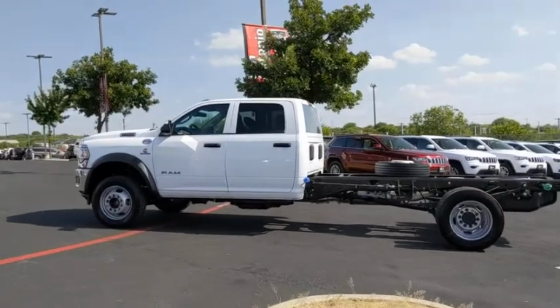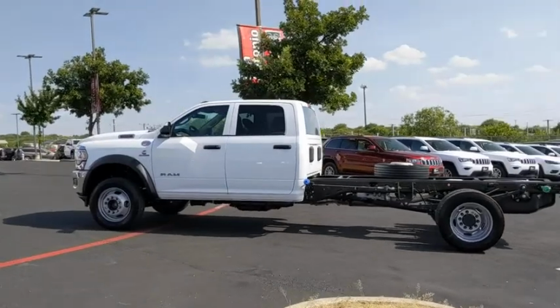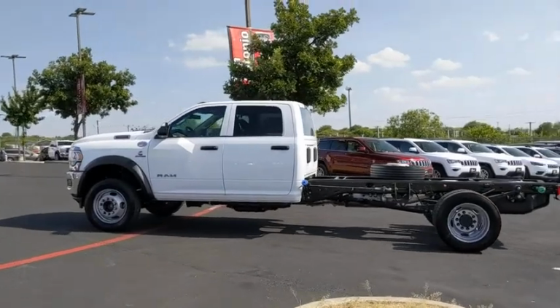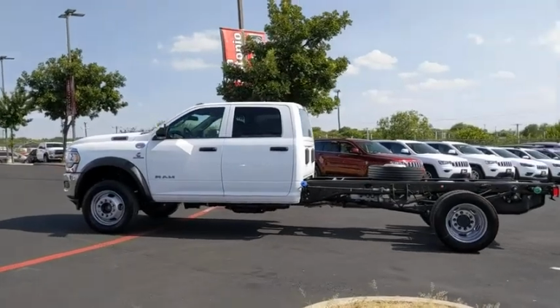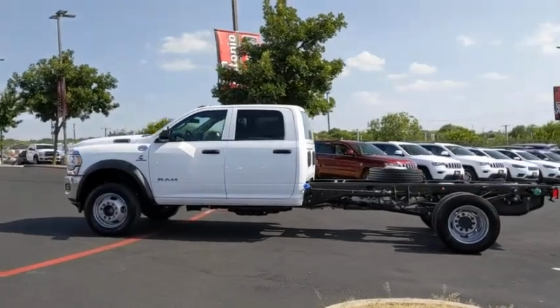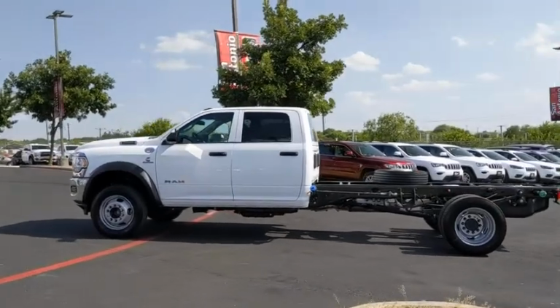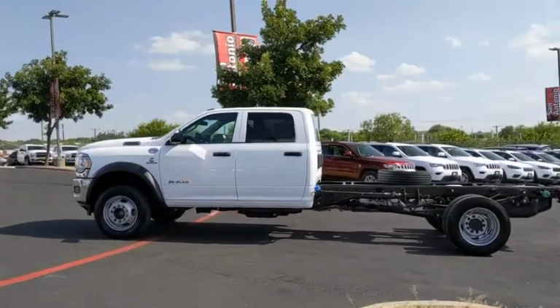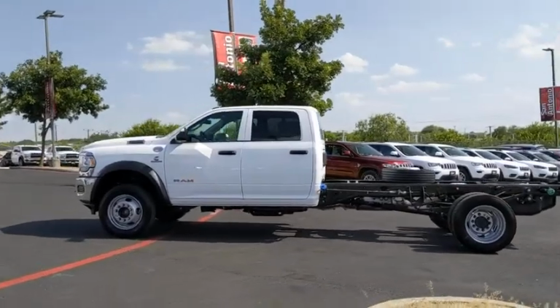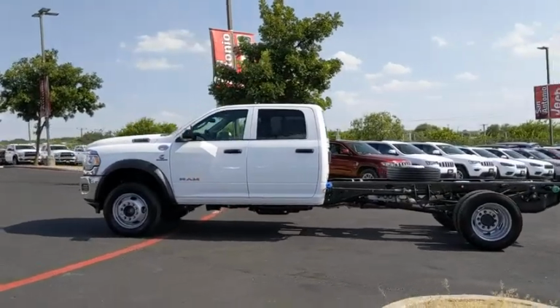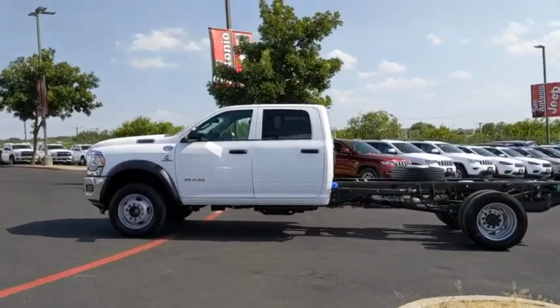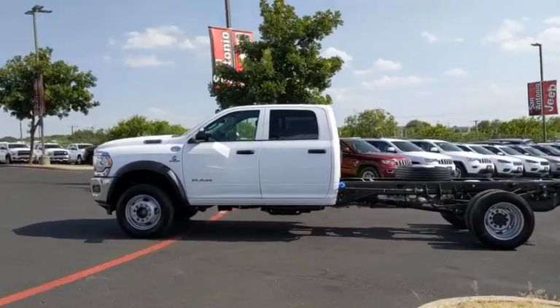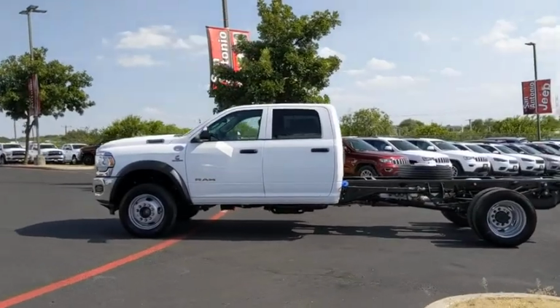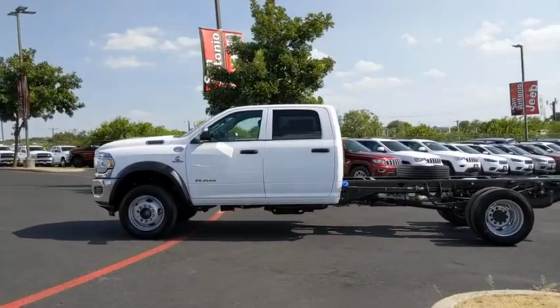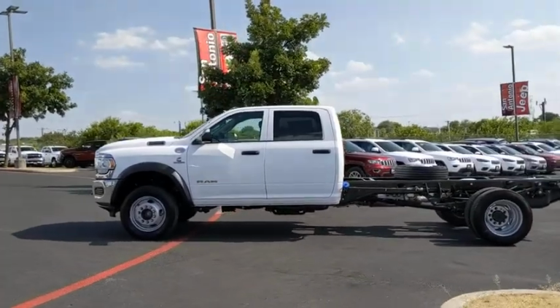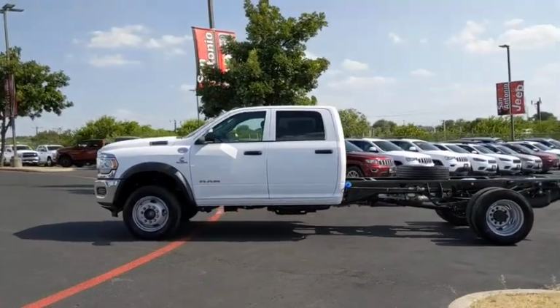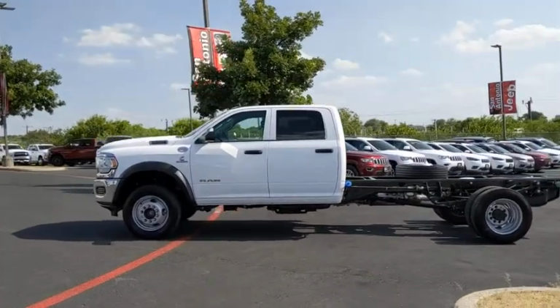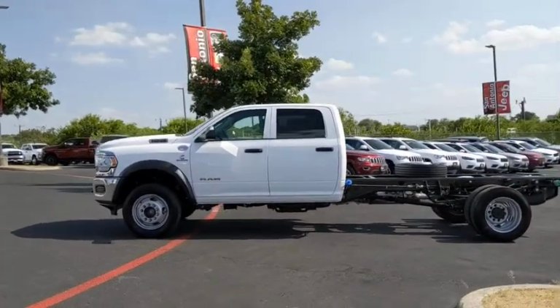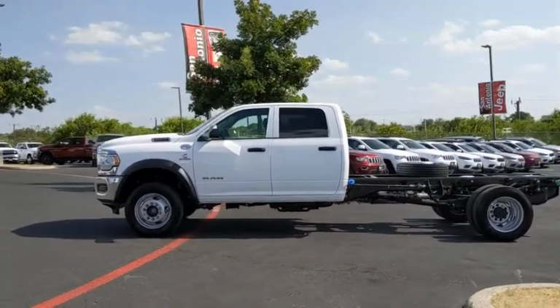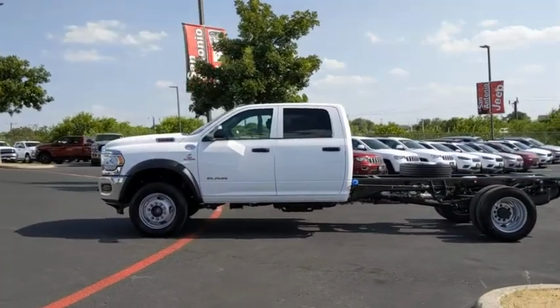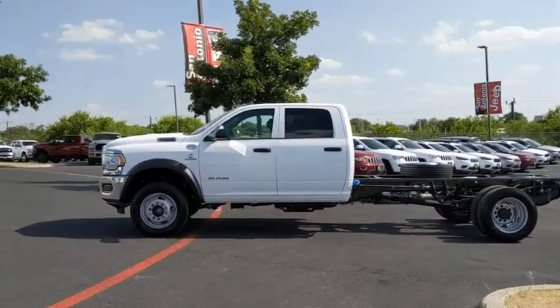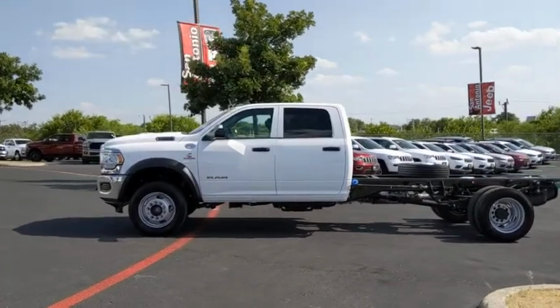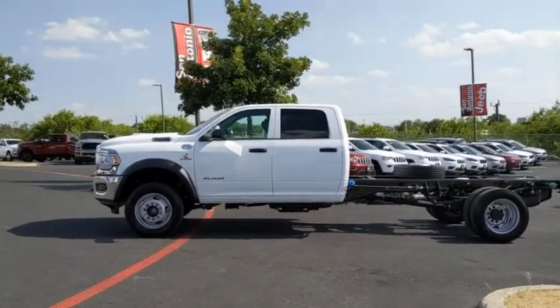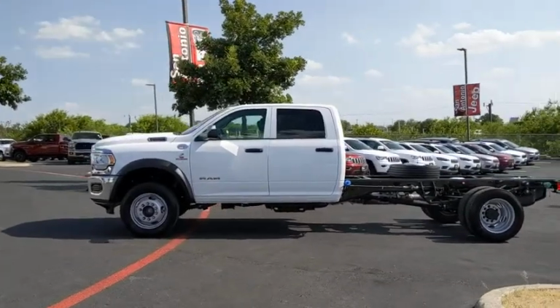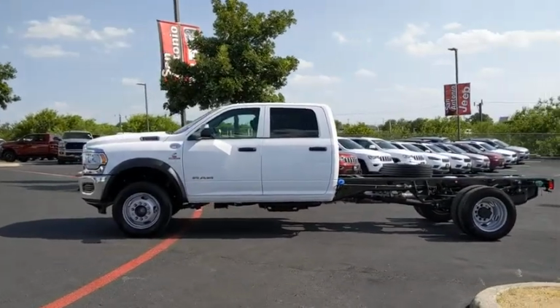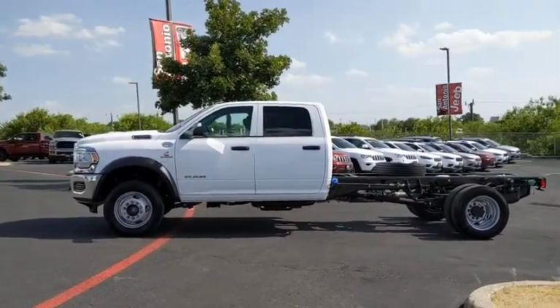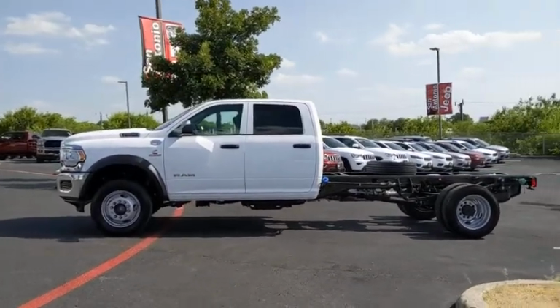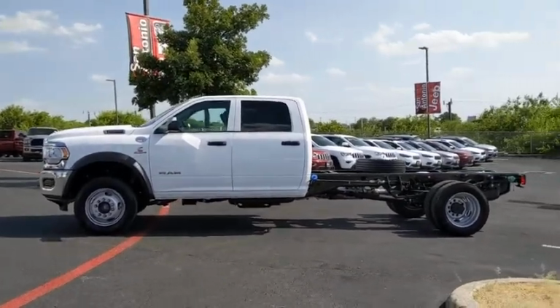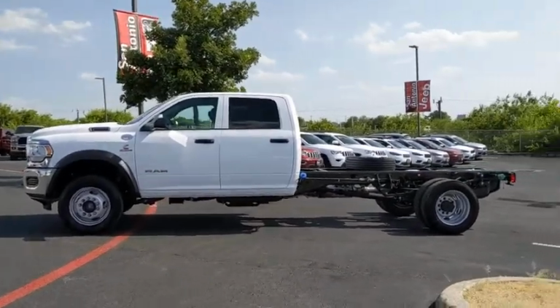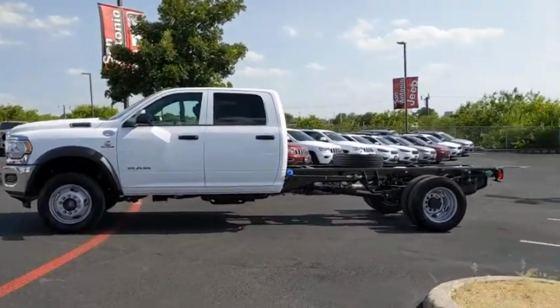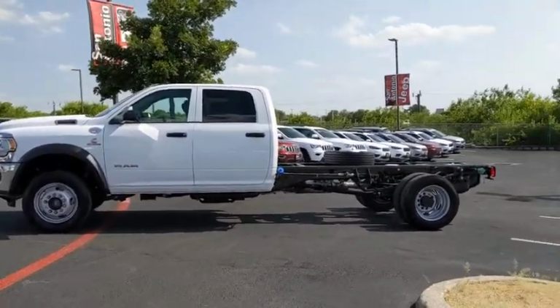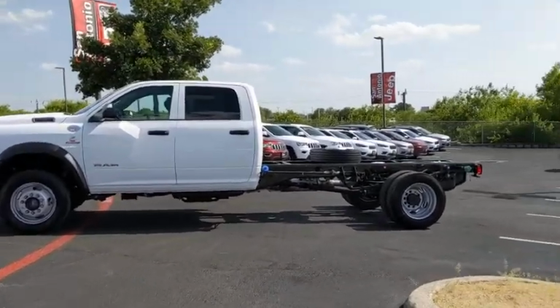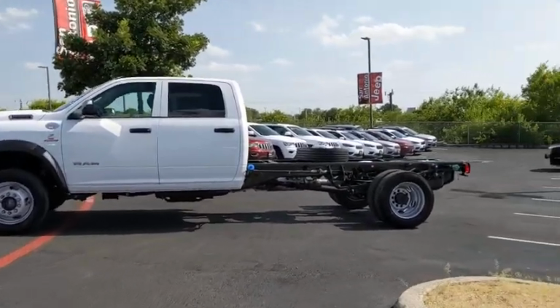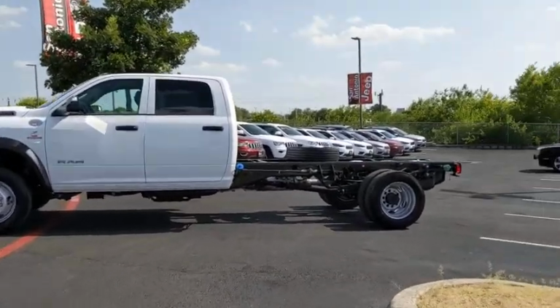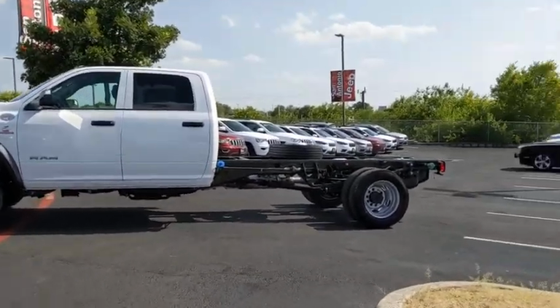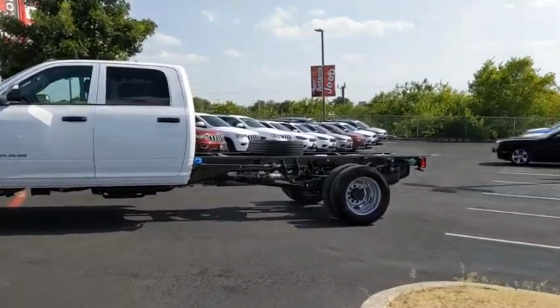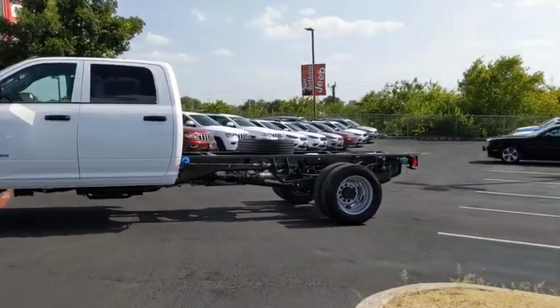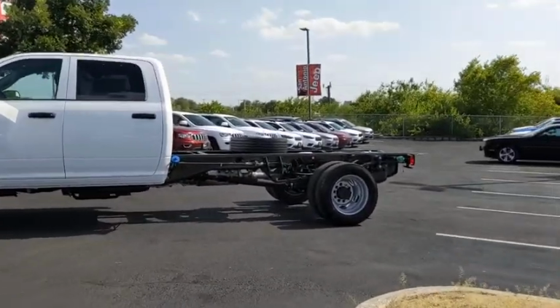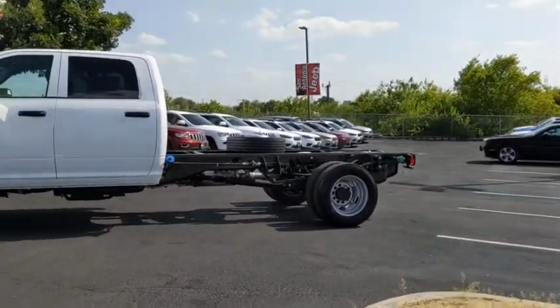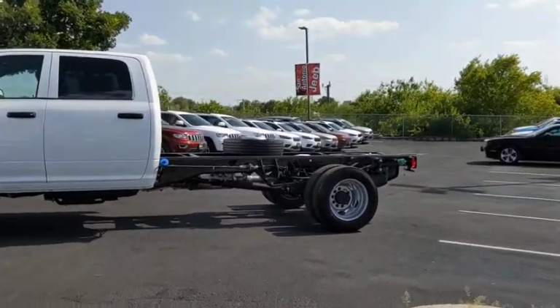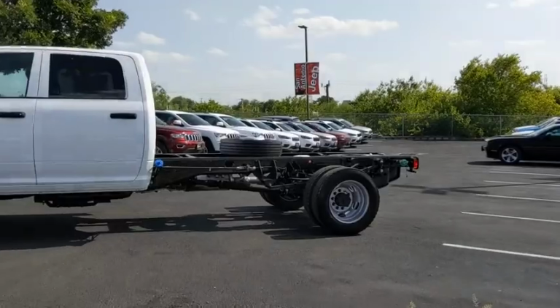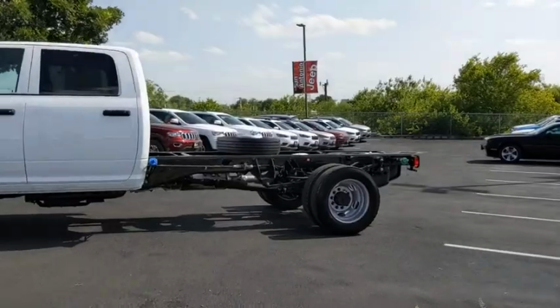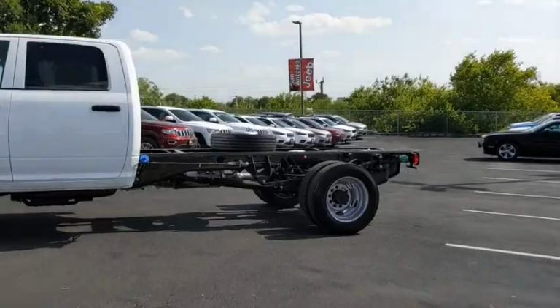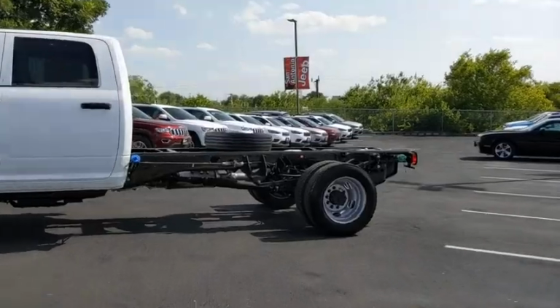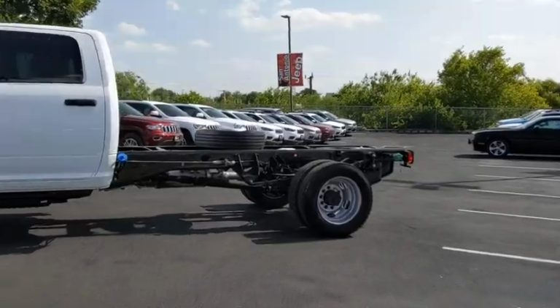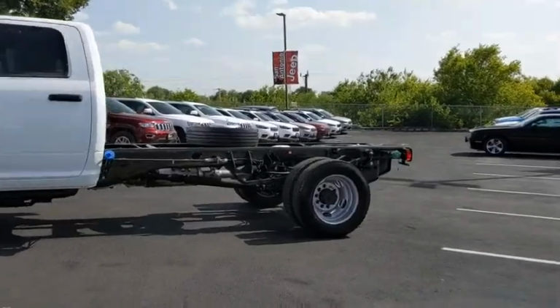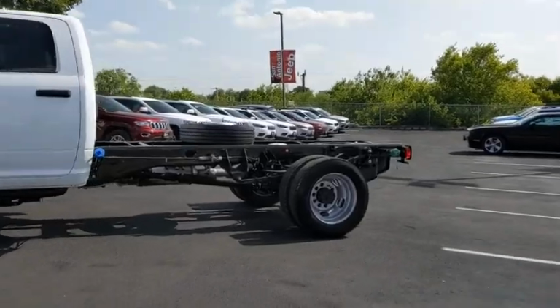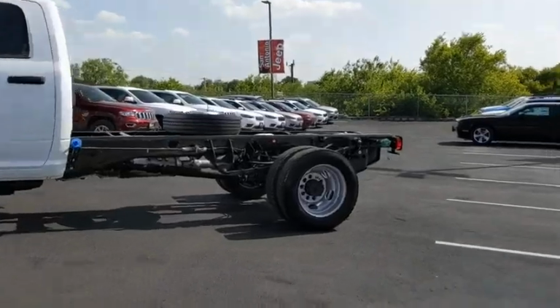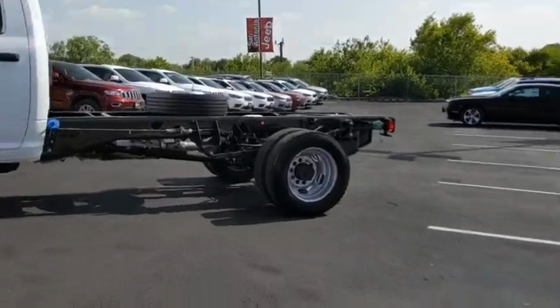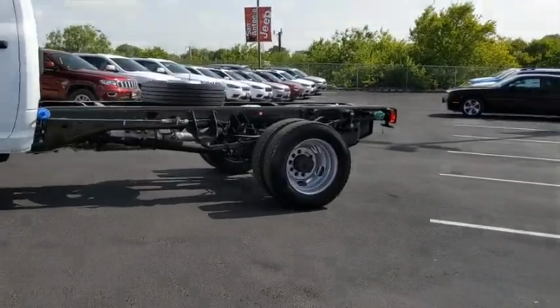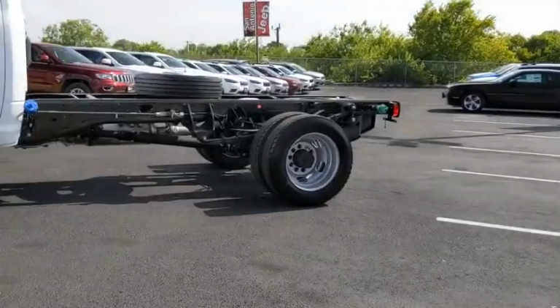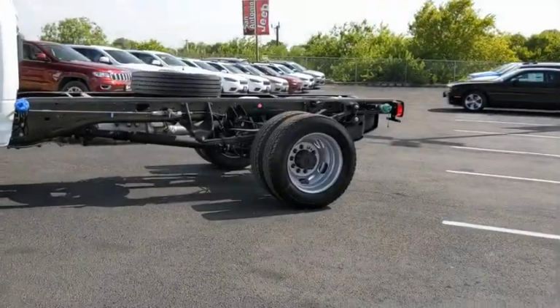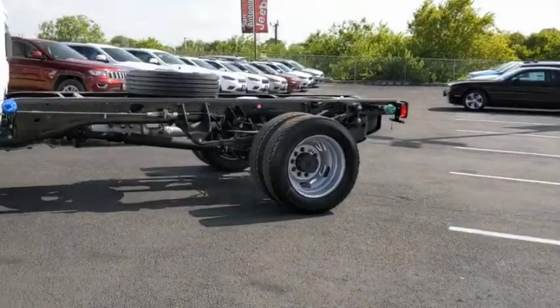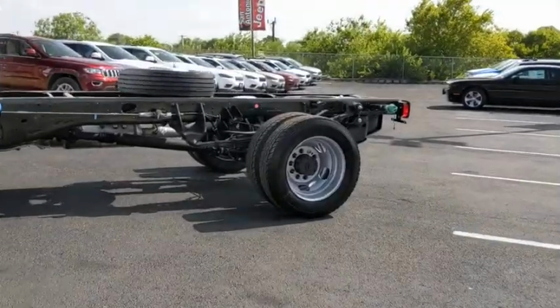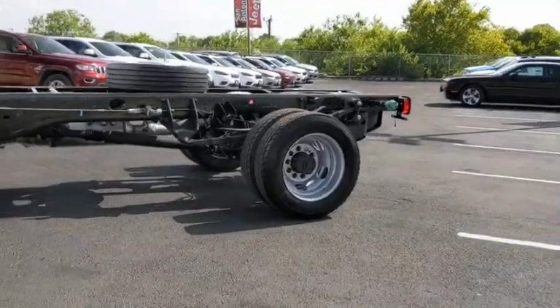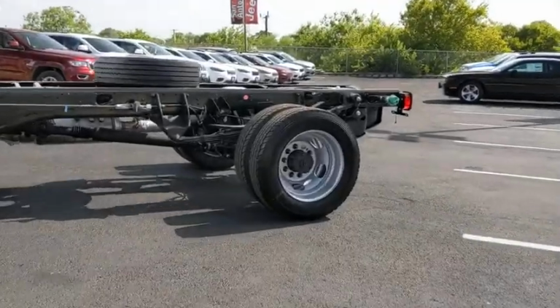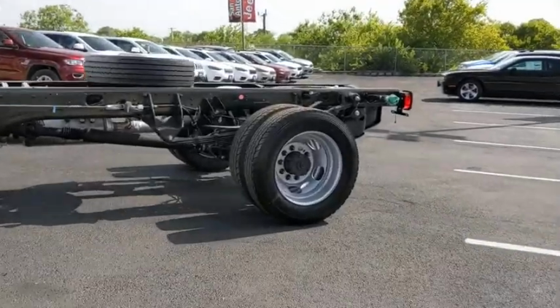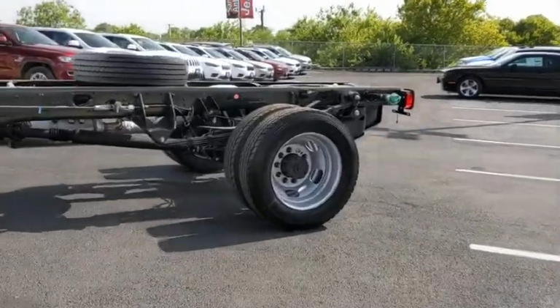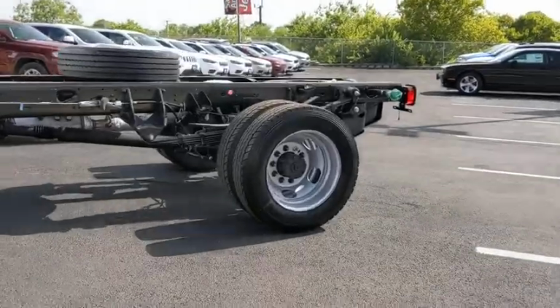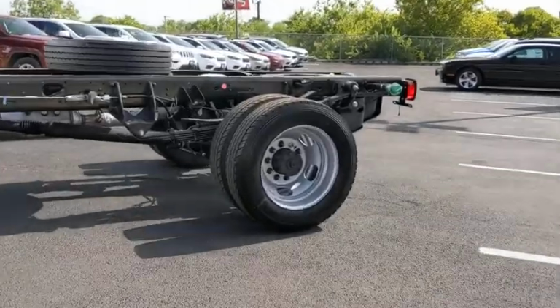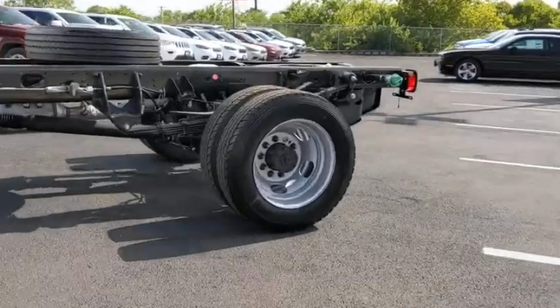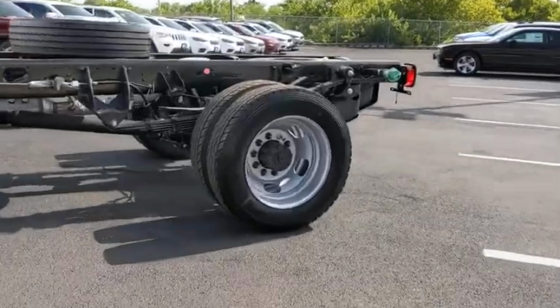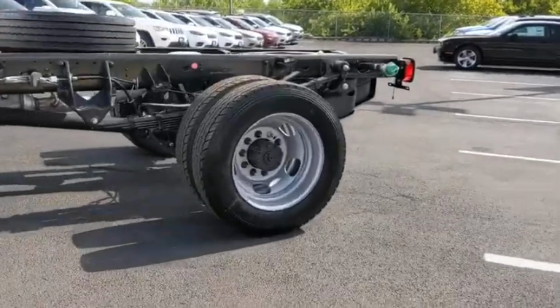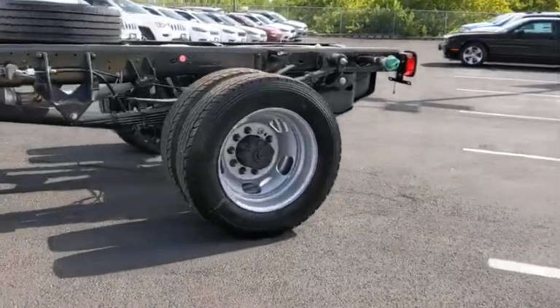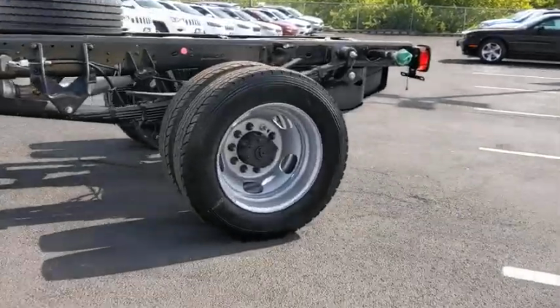Power windows, electronic stability control, tachometer, overhead console, remote keyless entry, rear view camera.